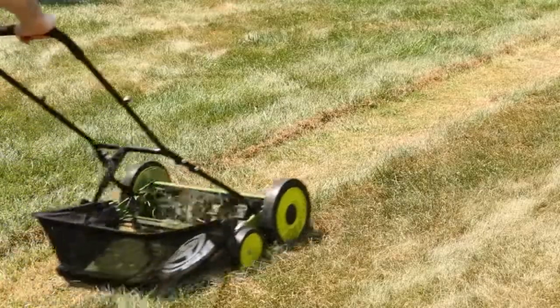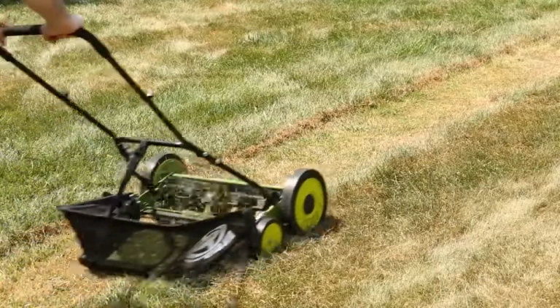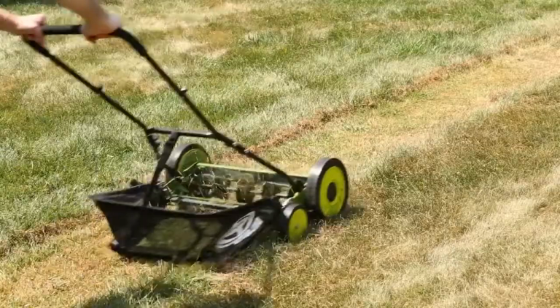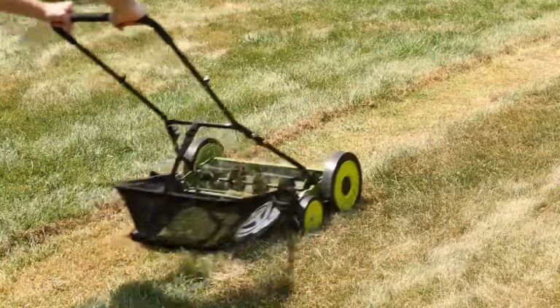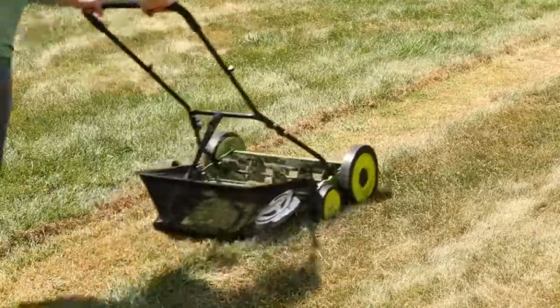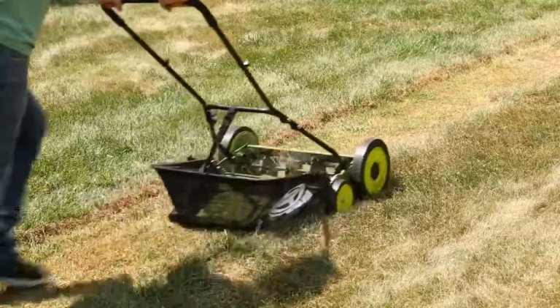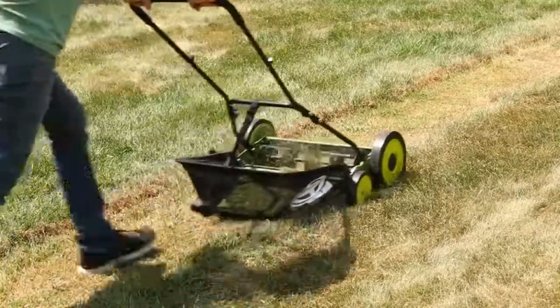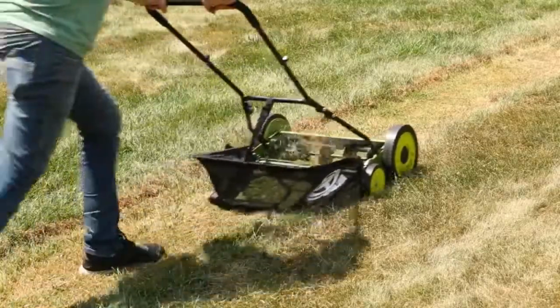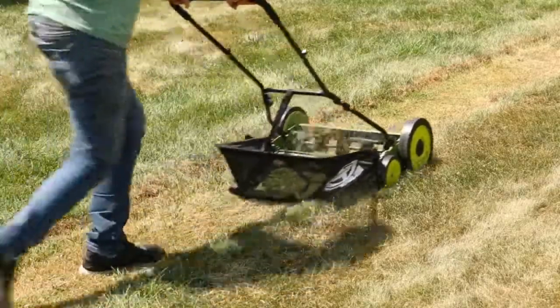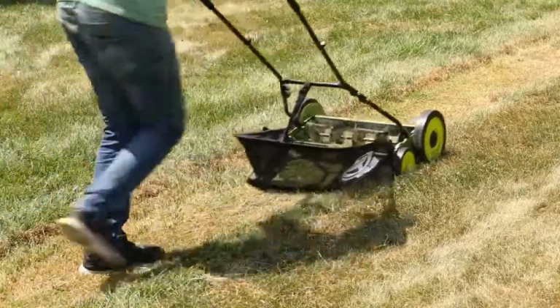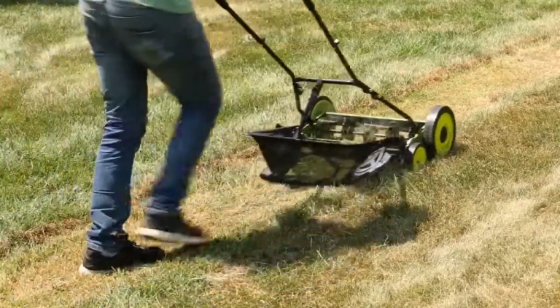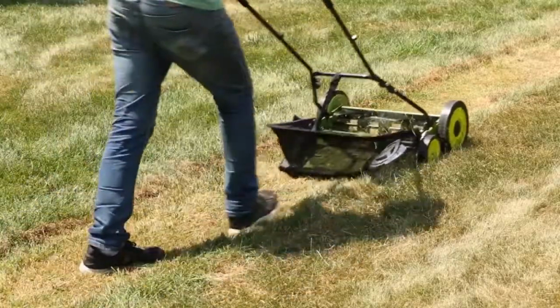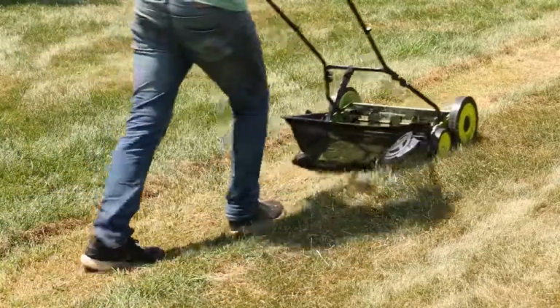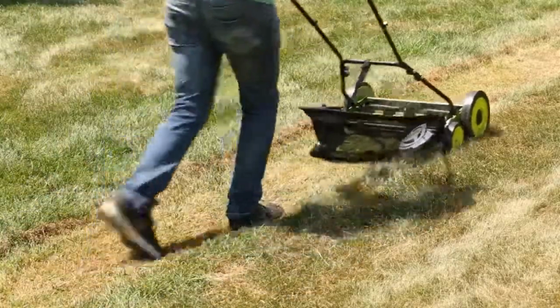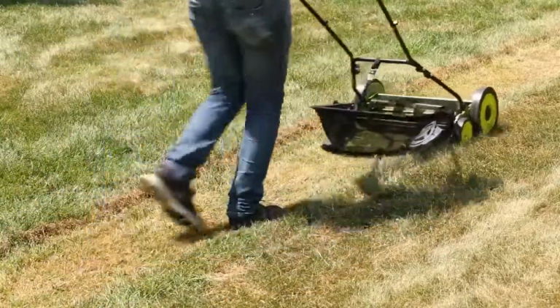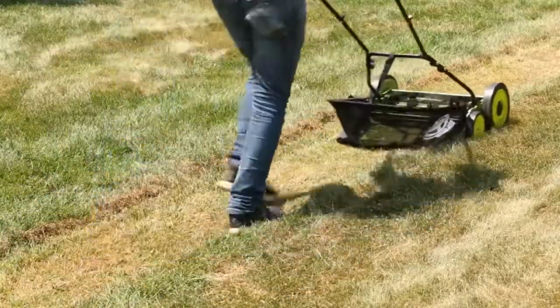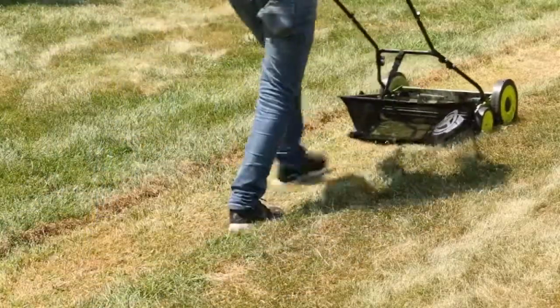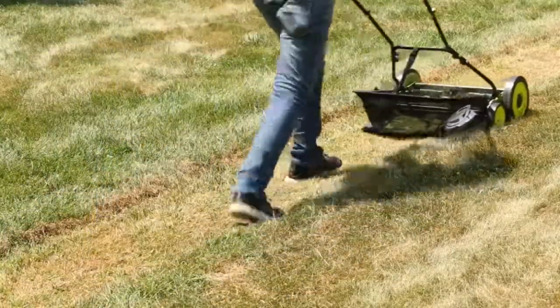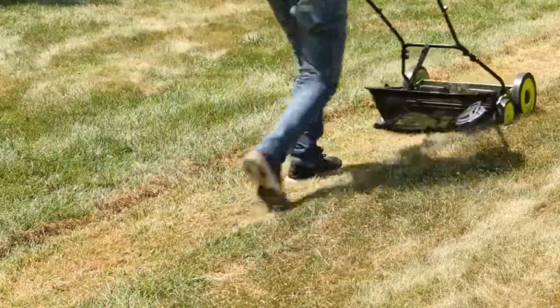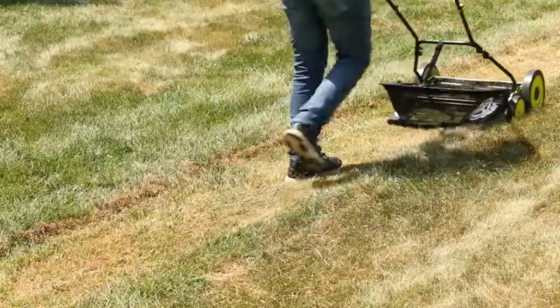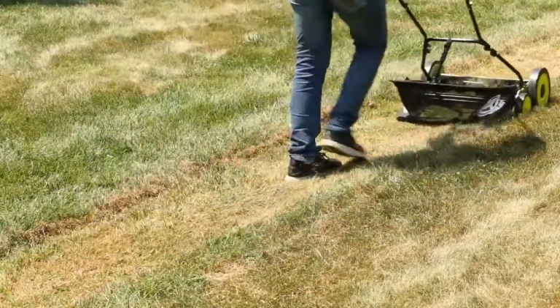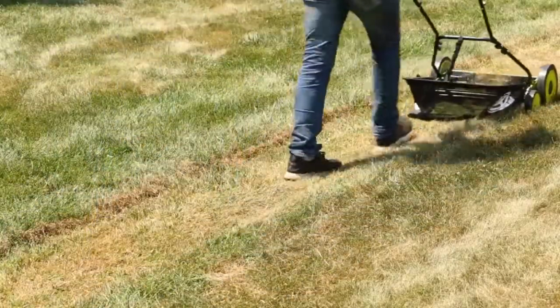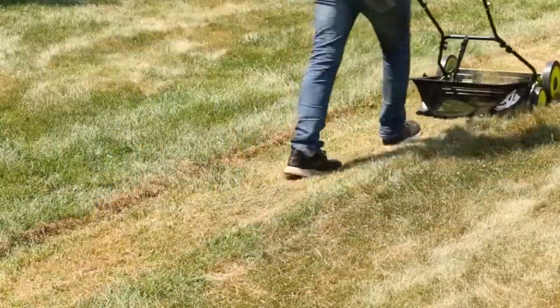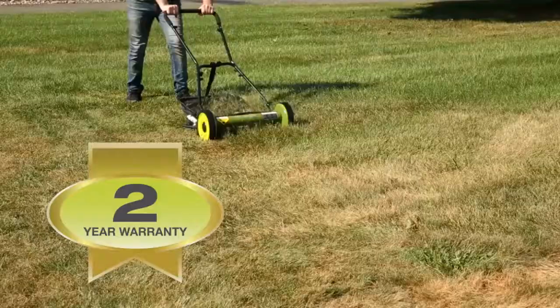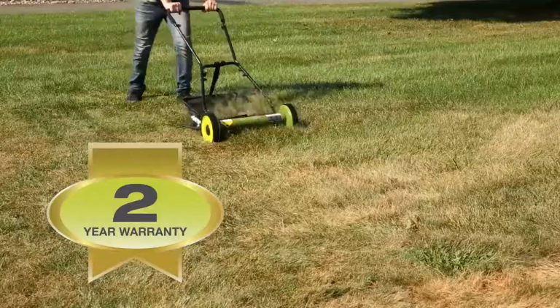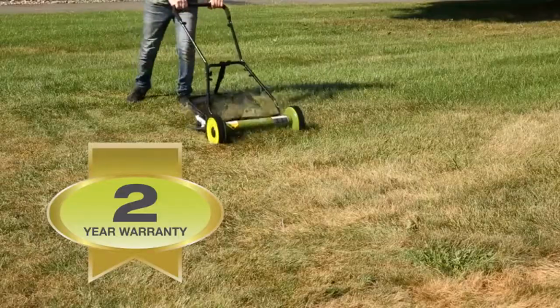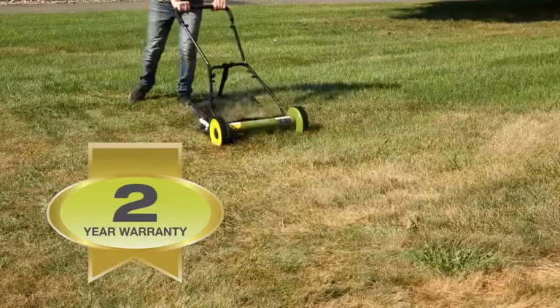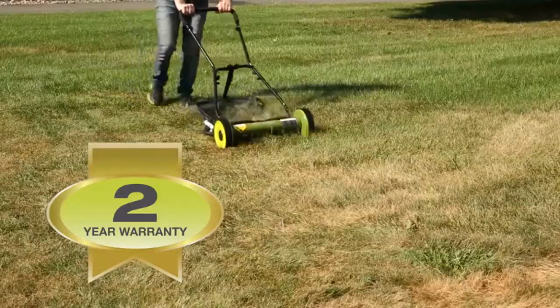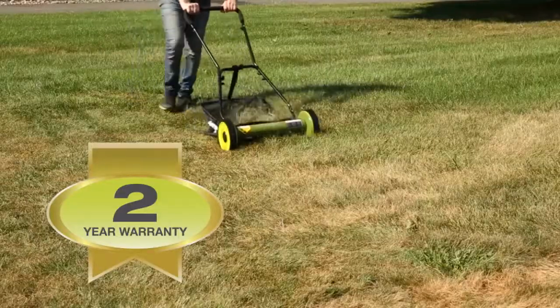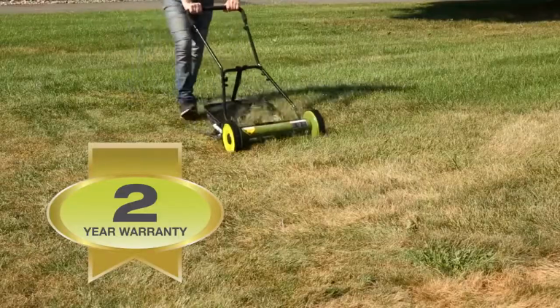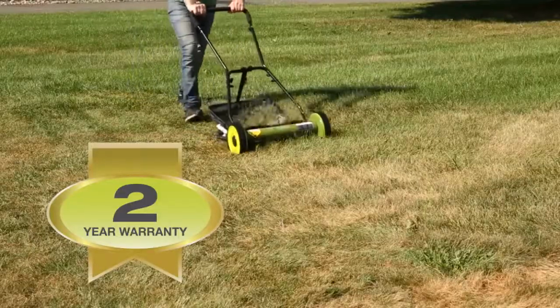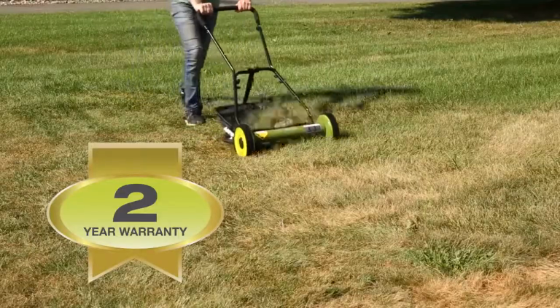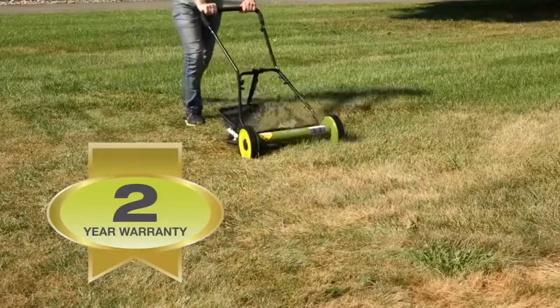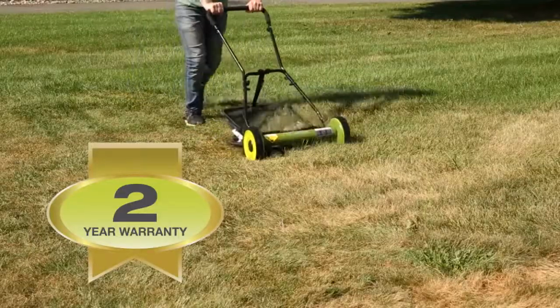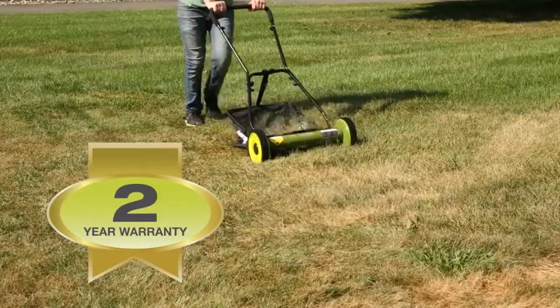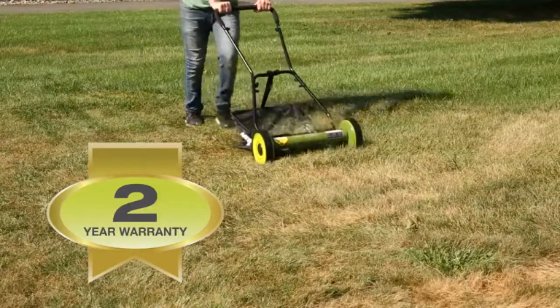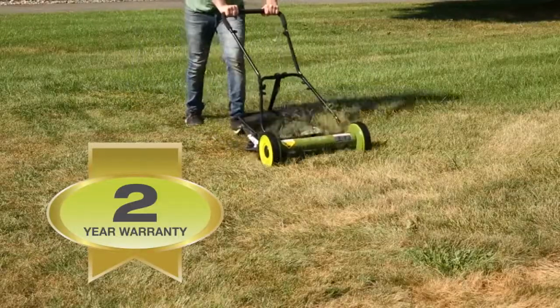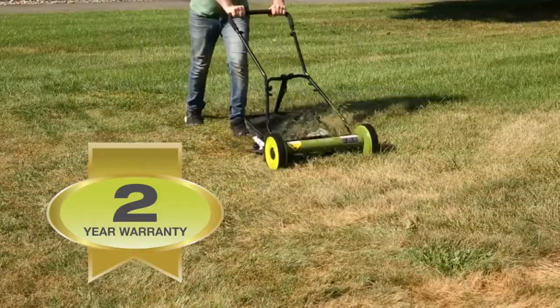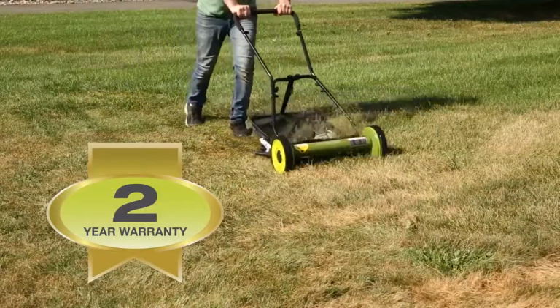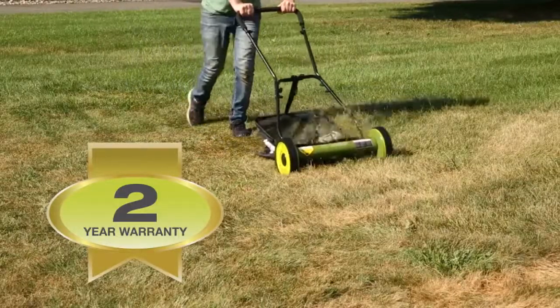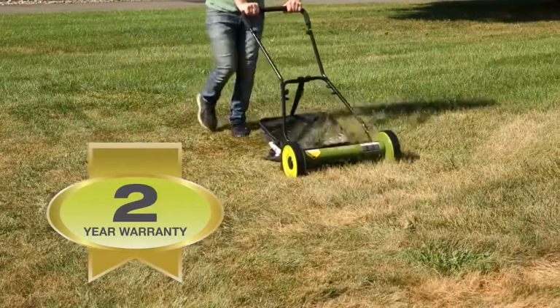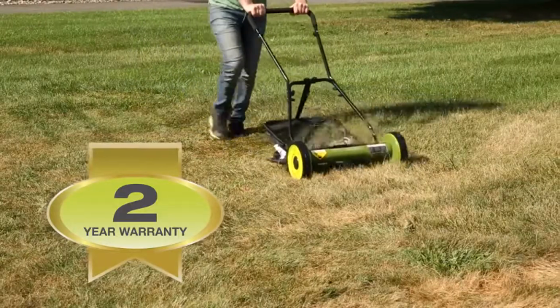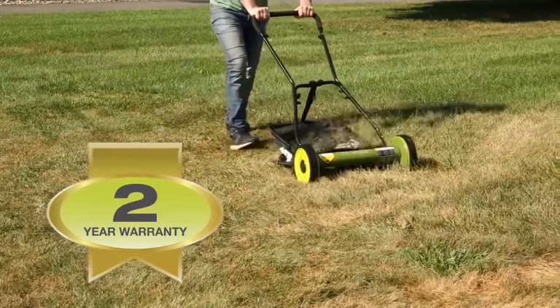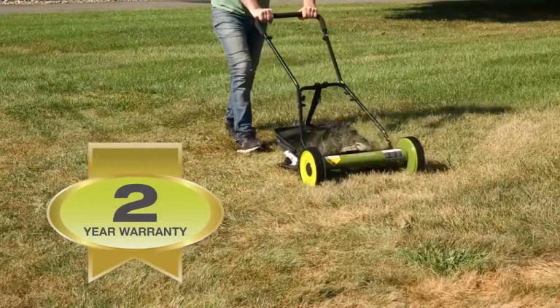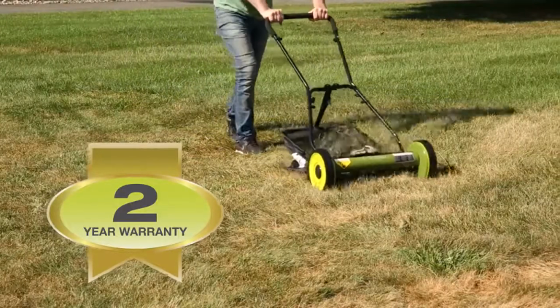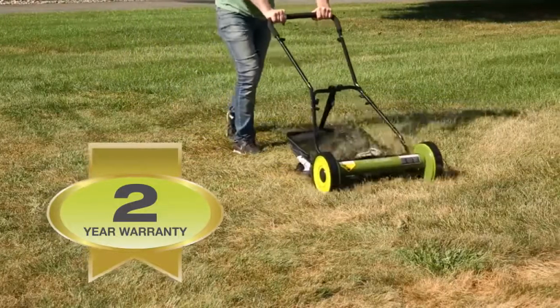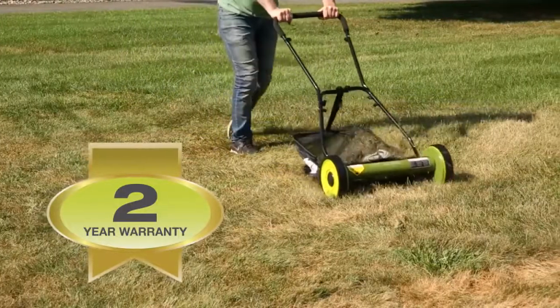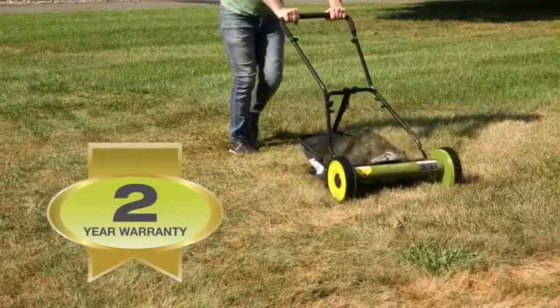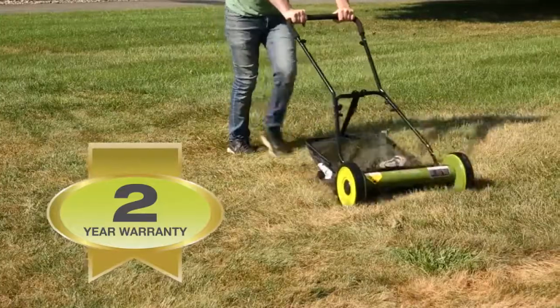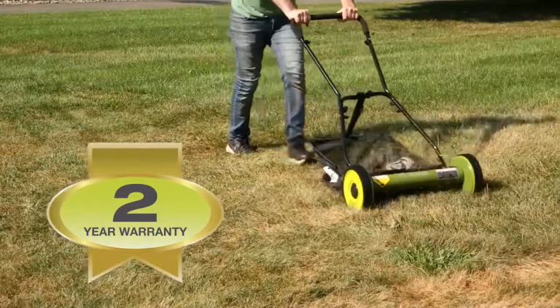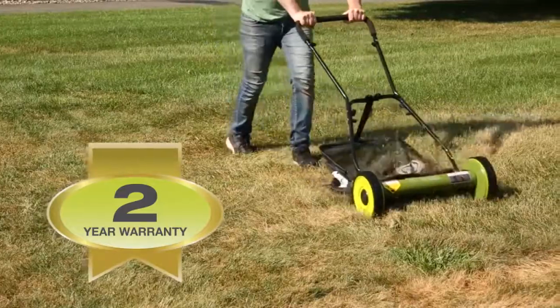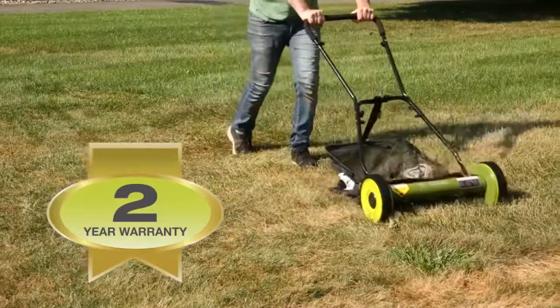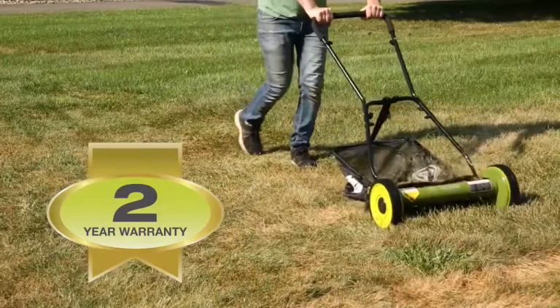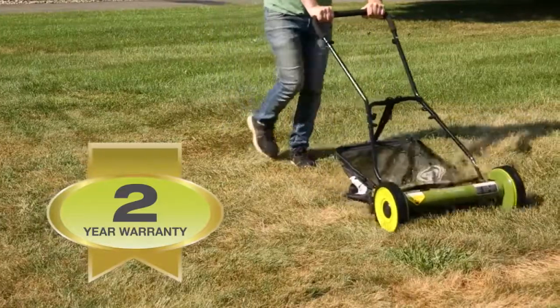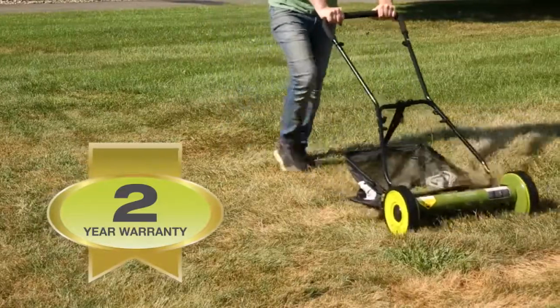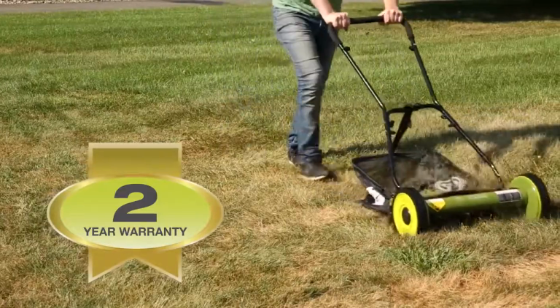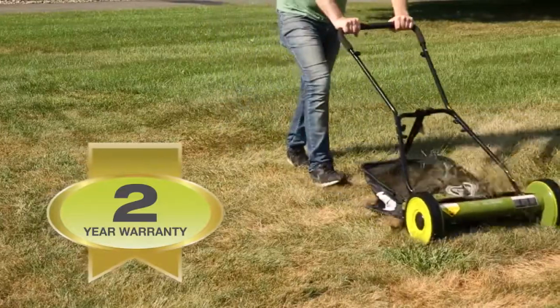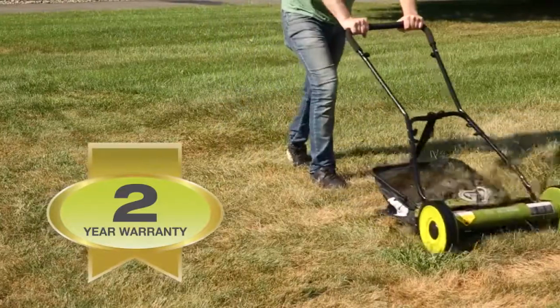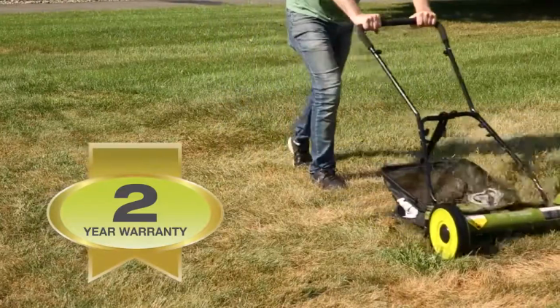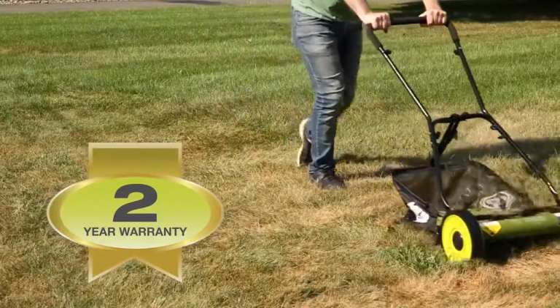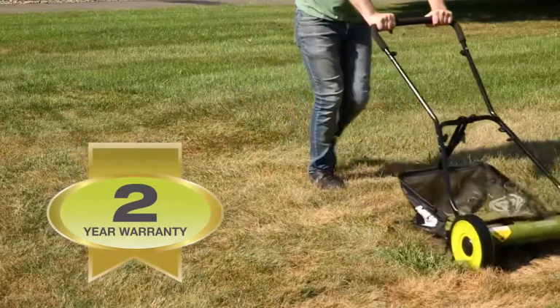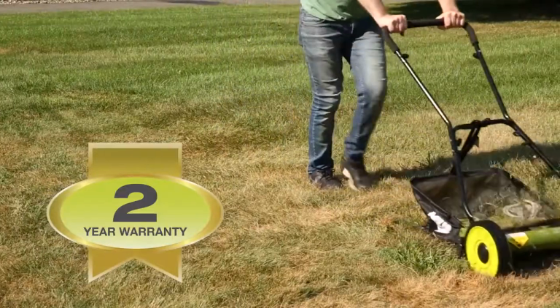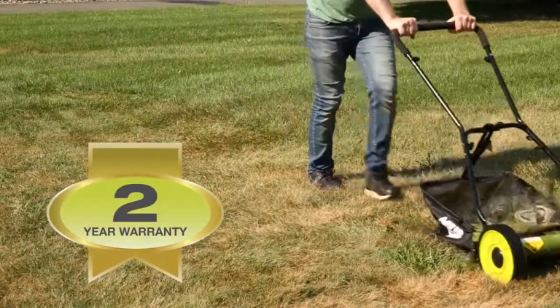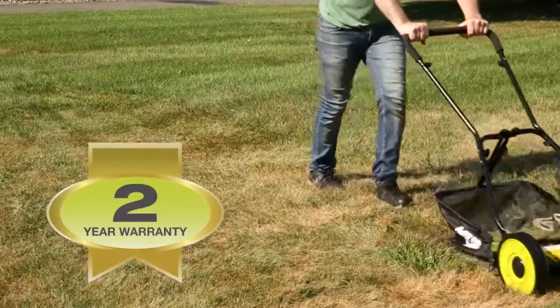The Sunjoe Mojo is maintenance-free and comes with a full 2-year warranty to ensure reliability season after season.